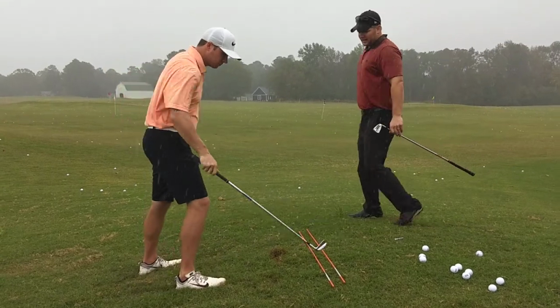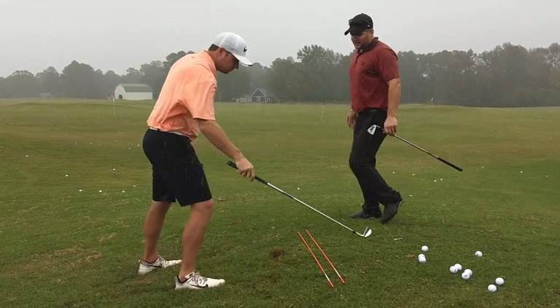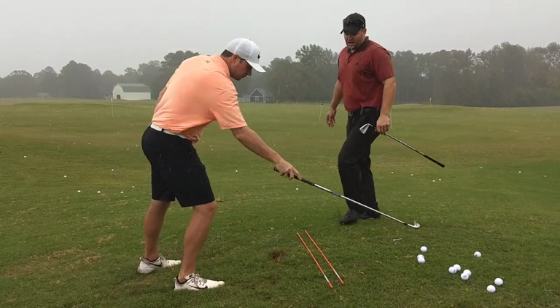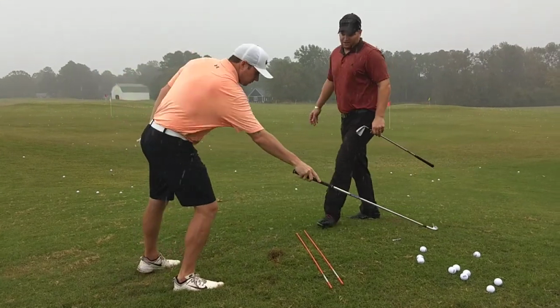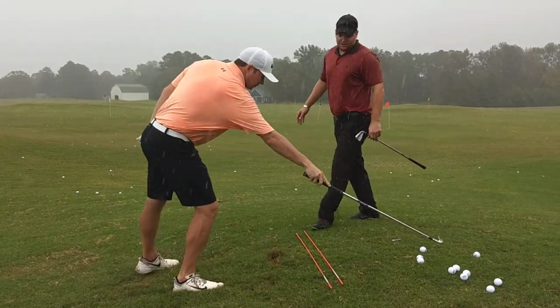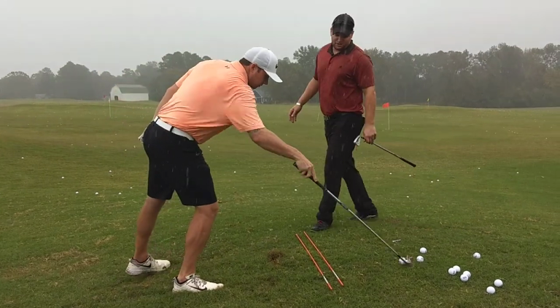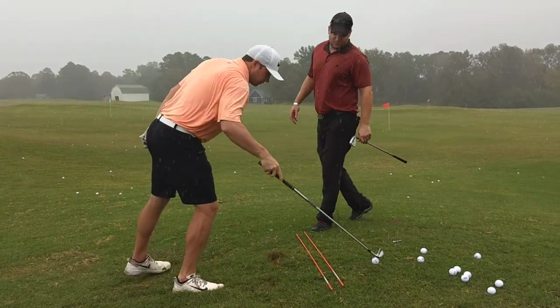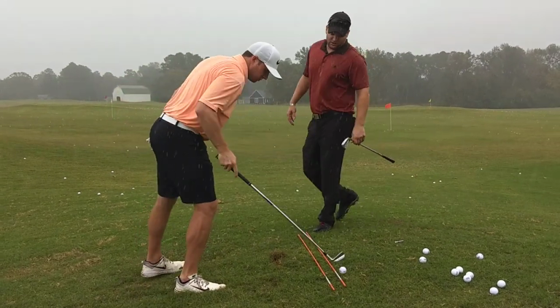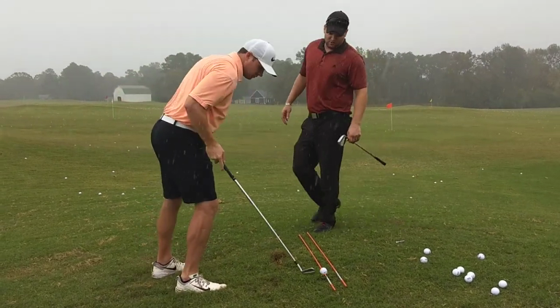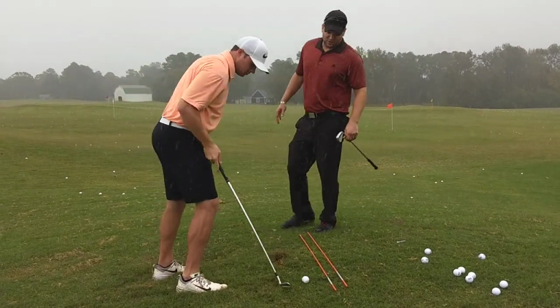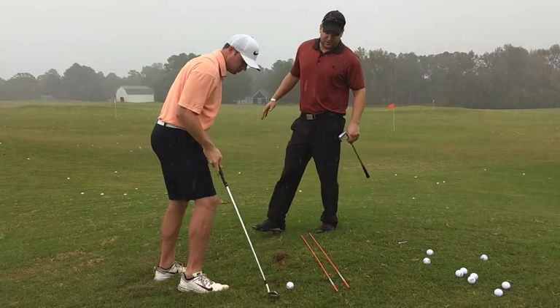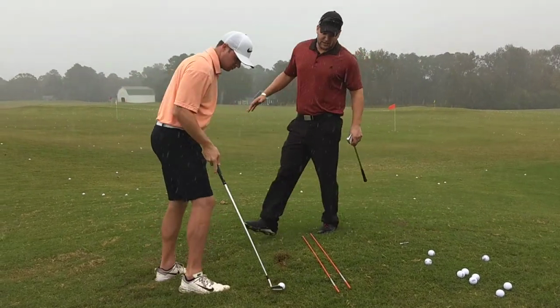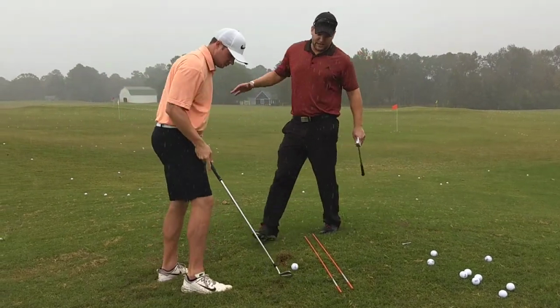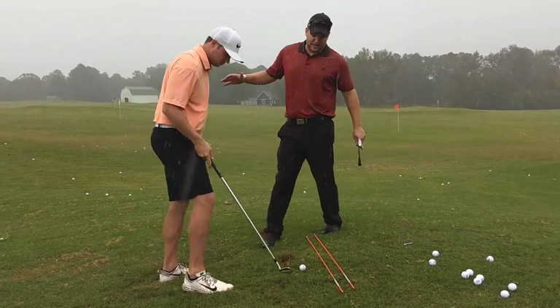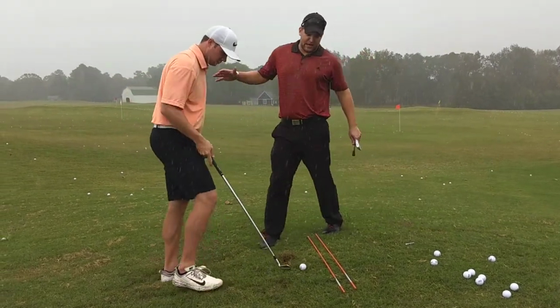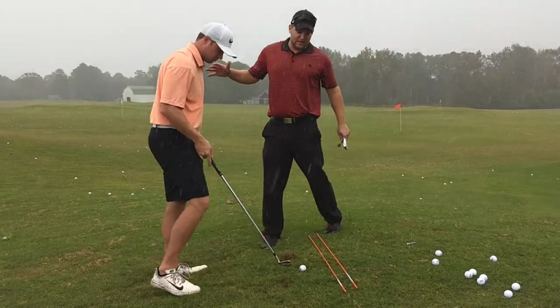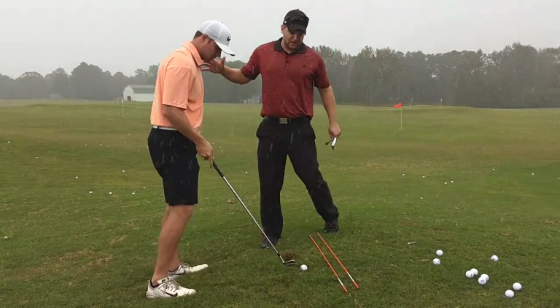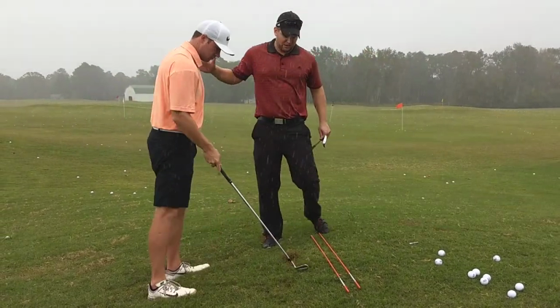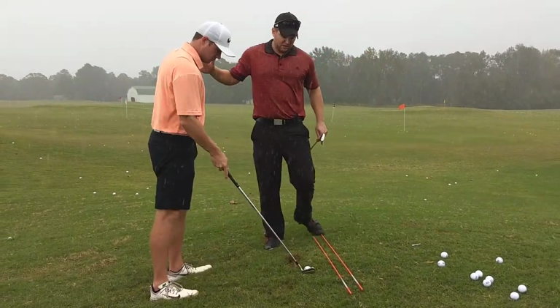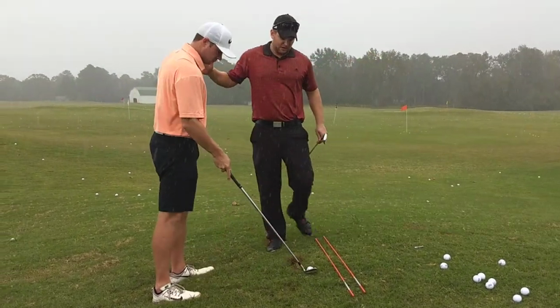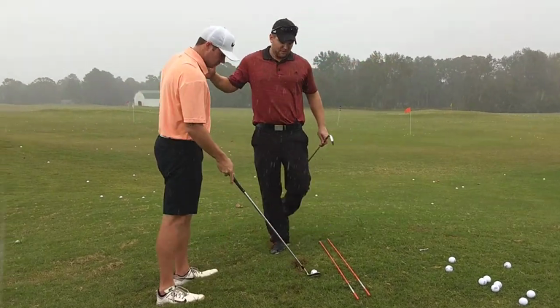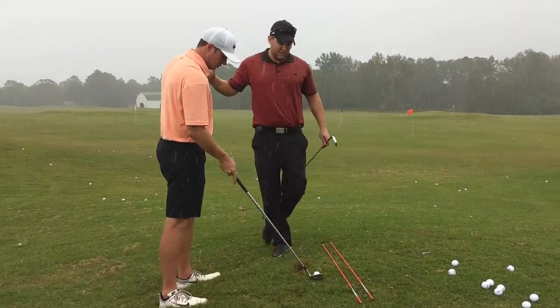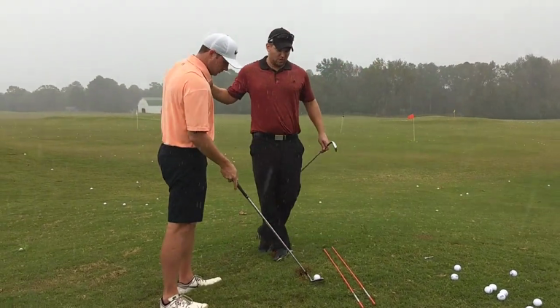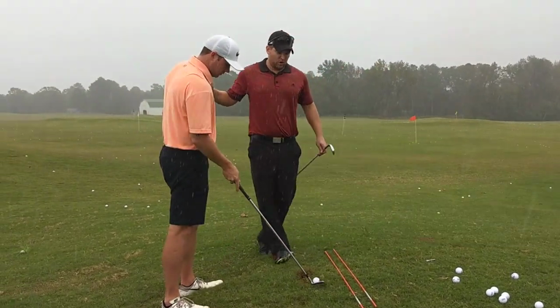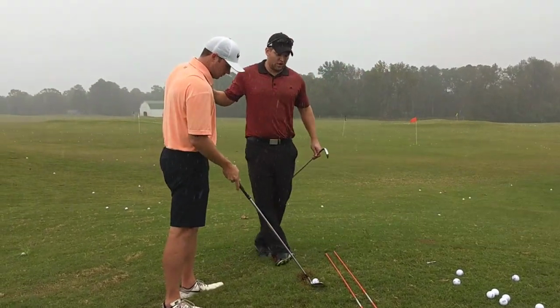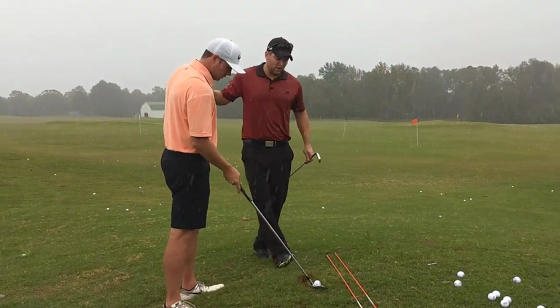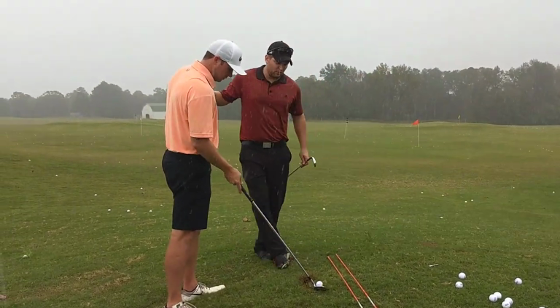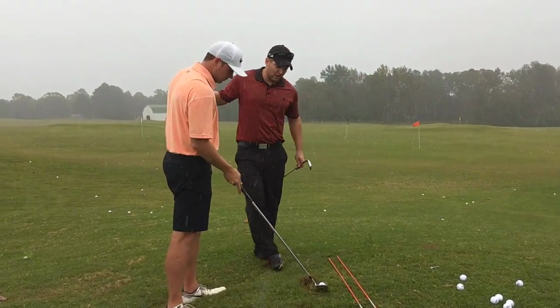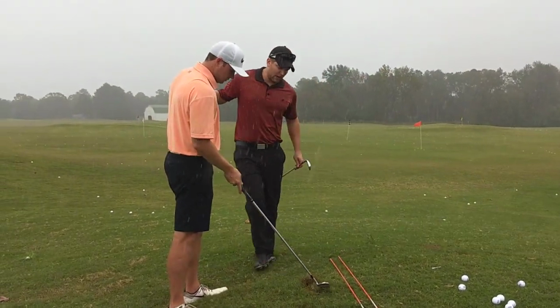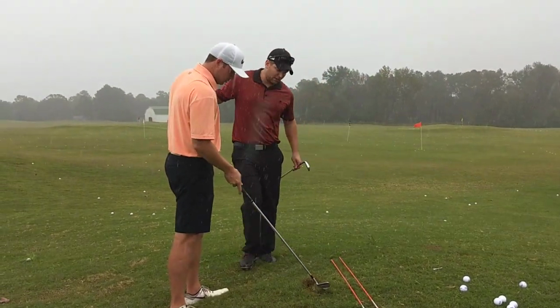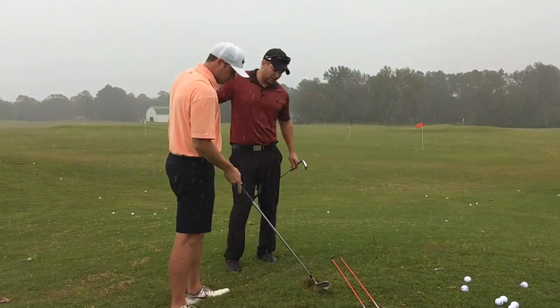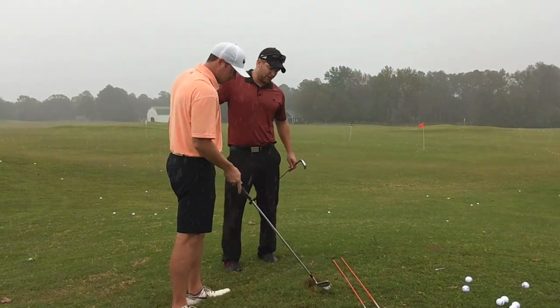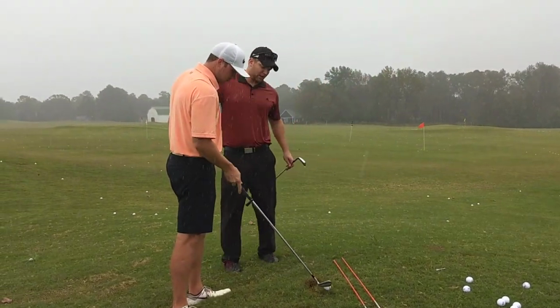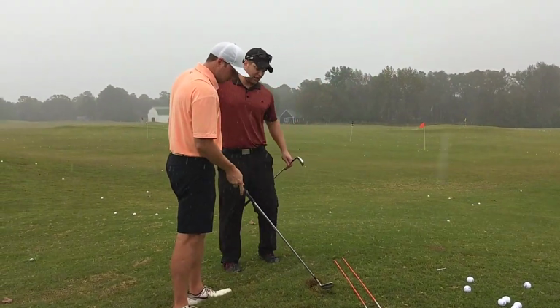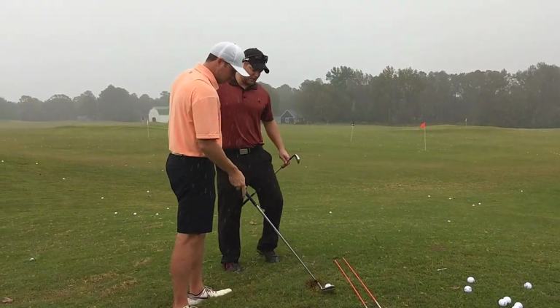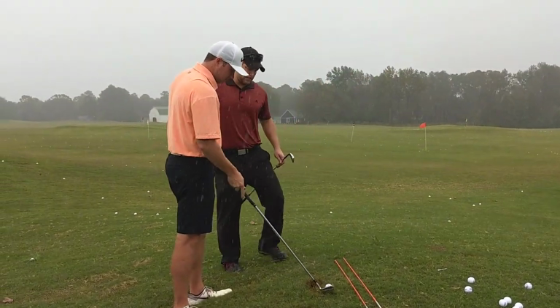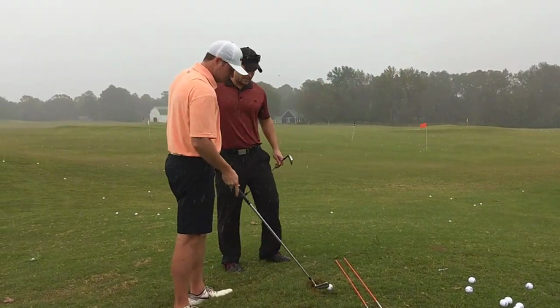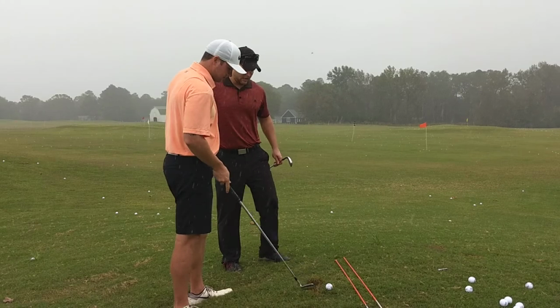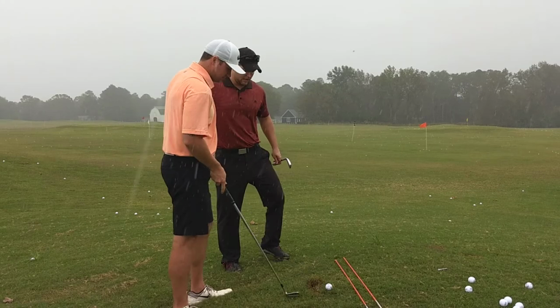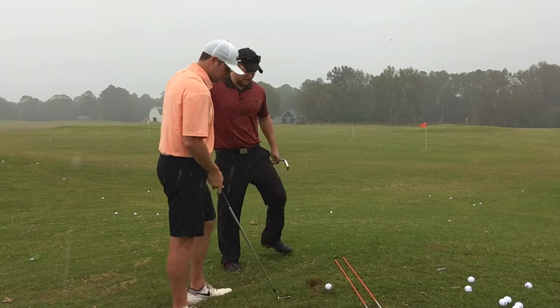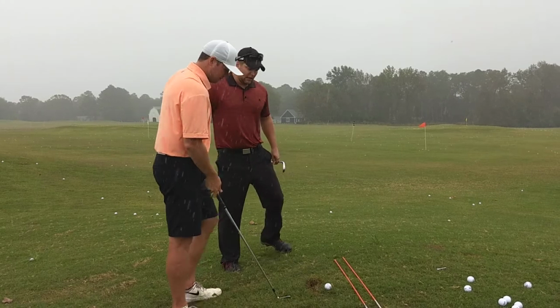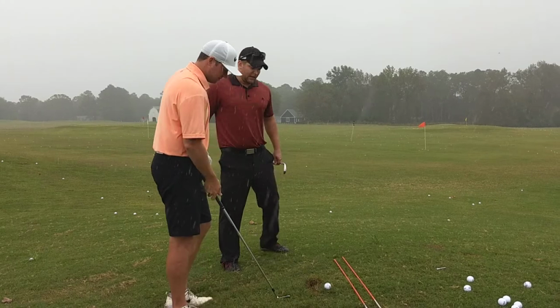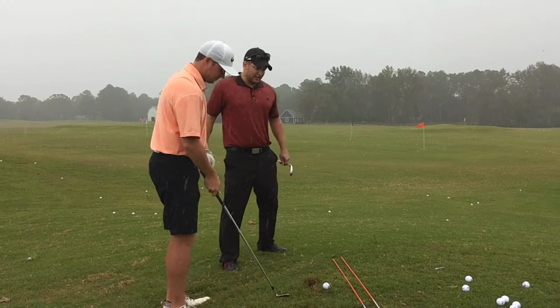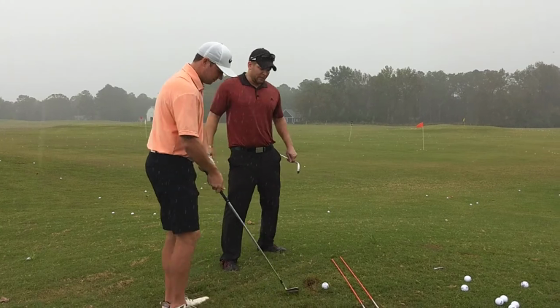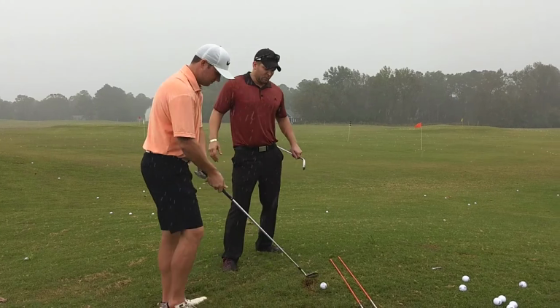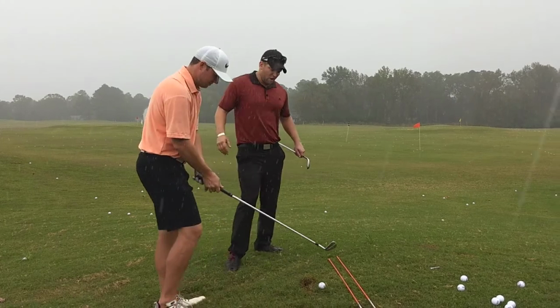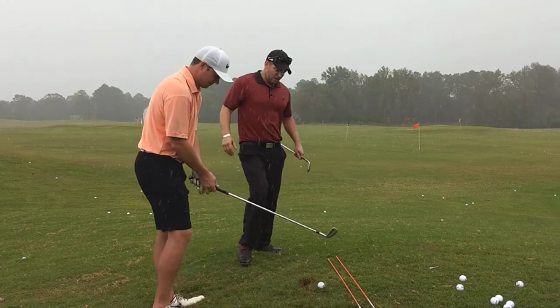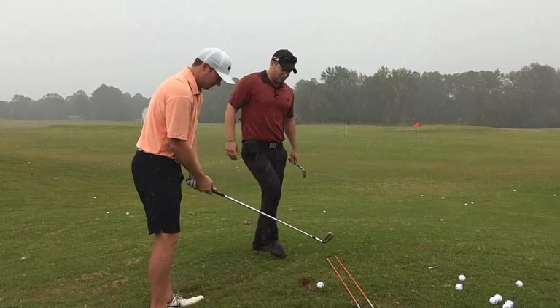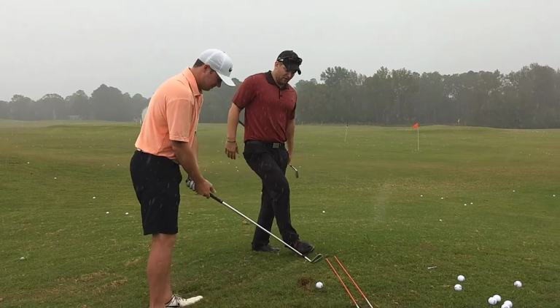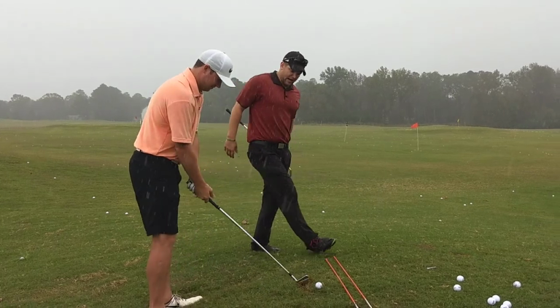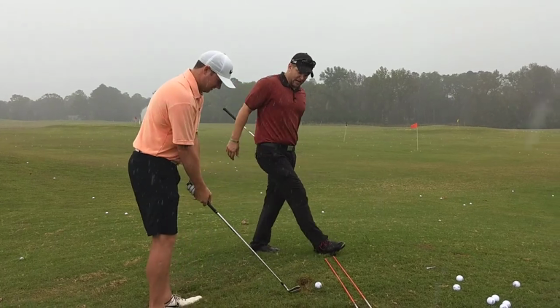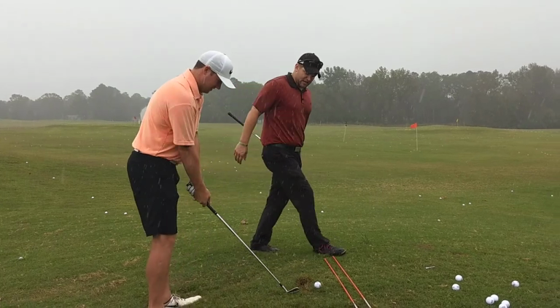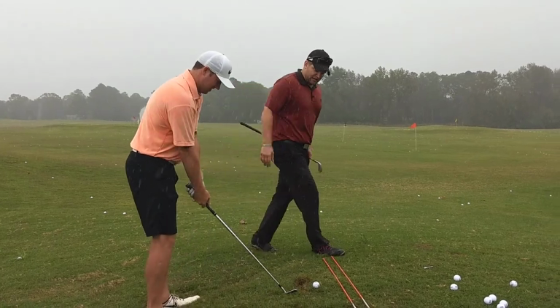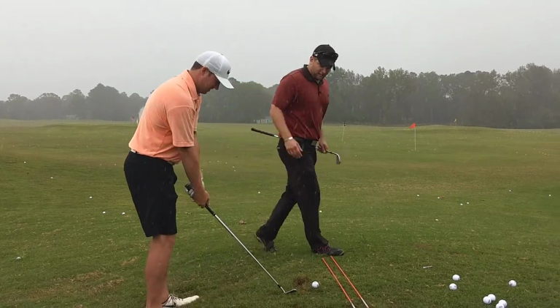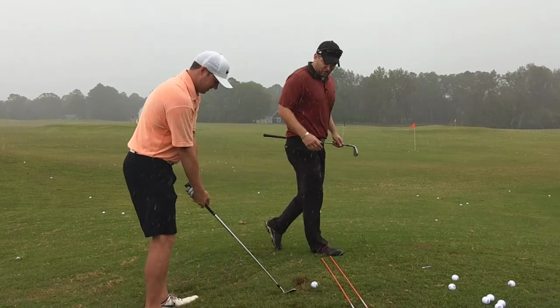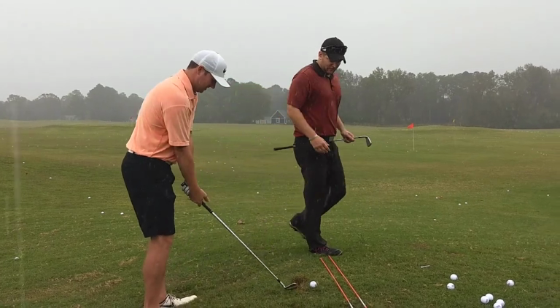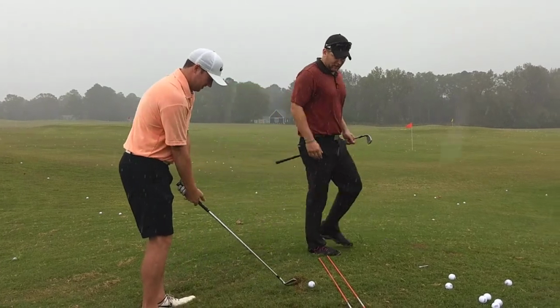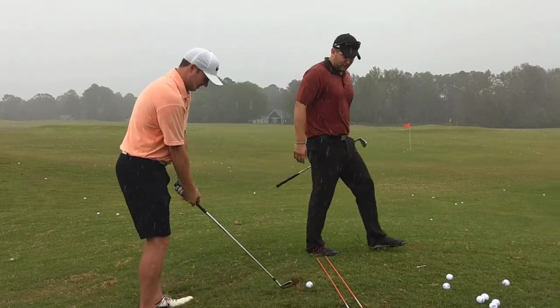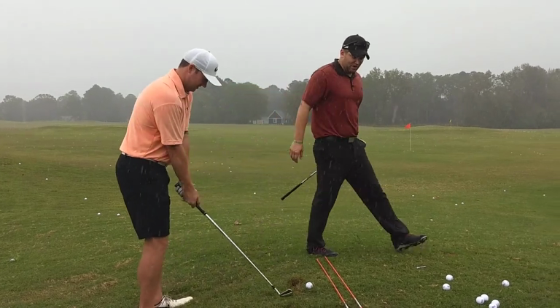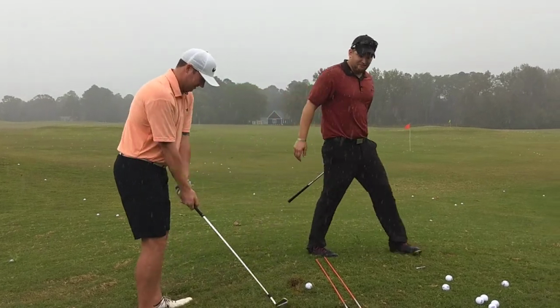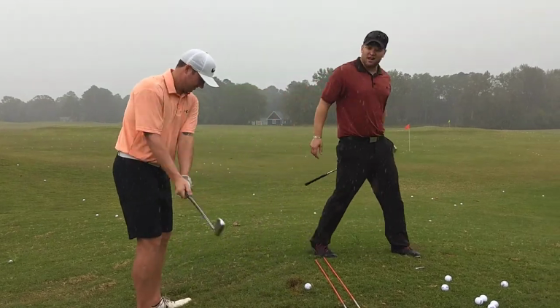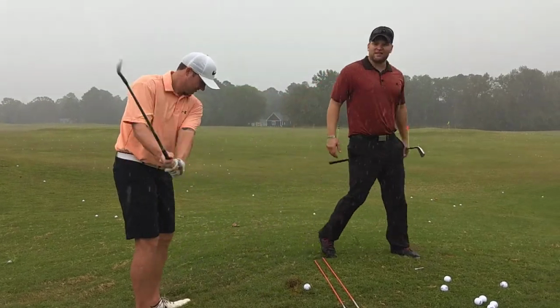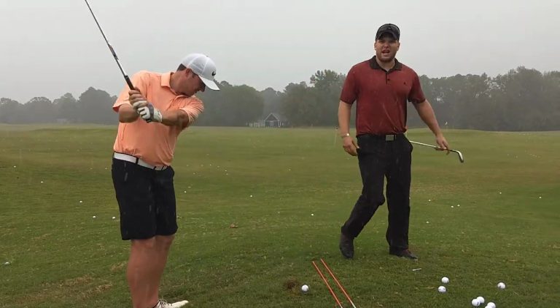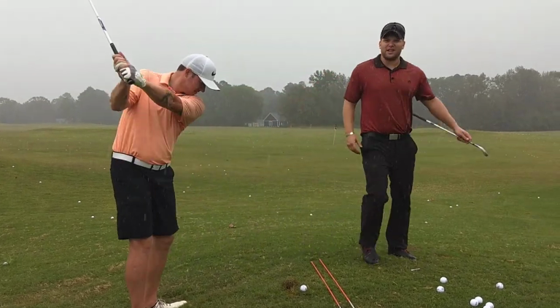Kyle here is one of the most dedicated people I know. We're out here in the pouring rain and it's just fantastic.